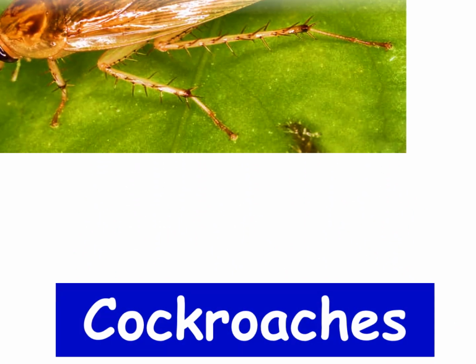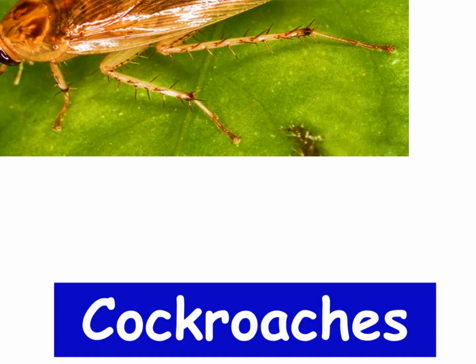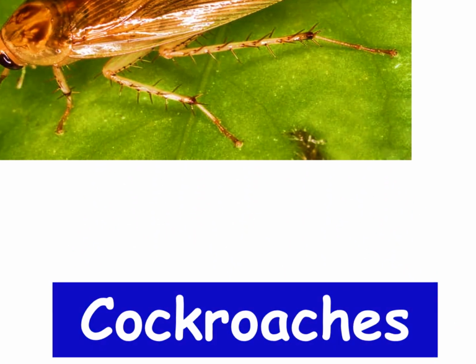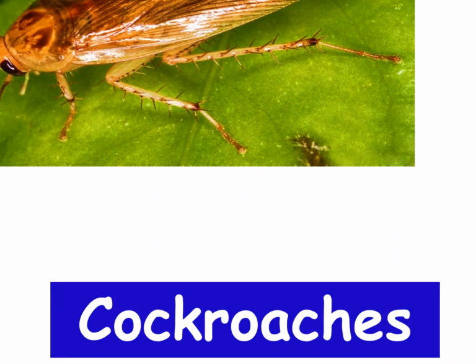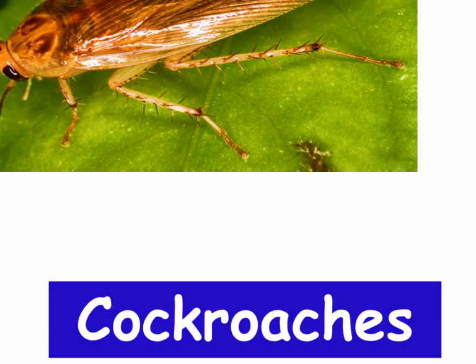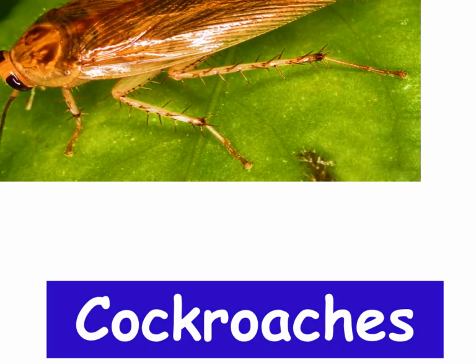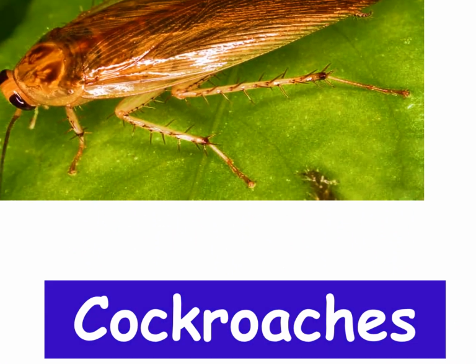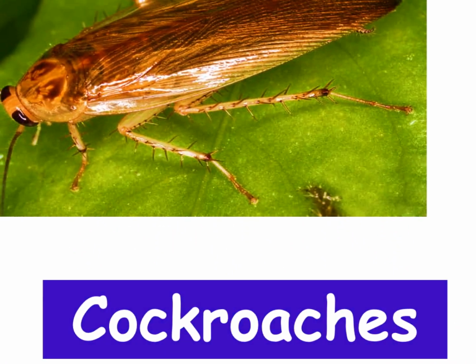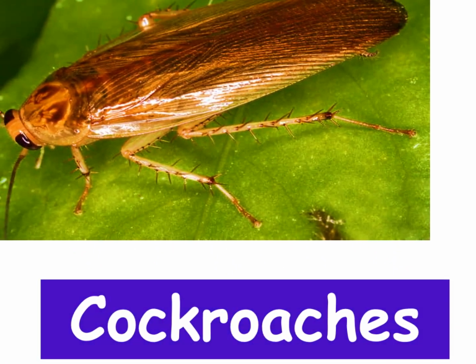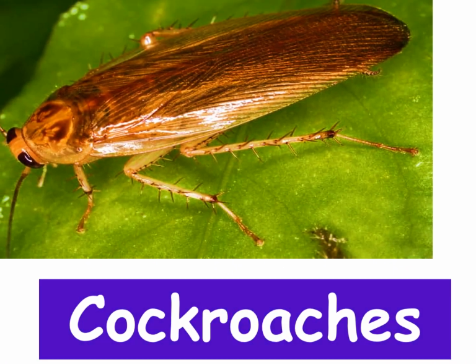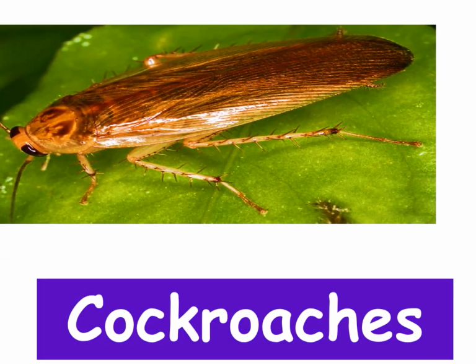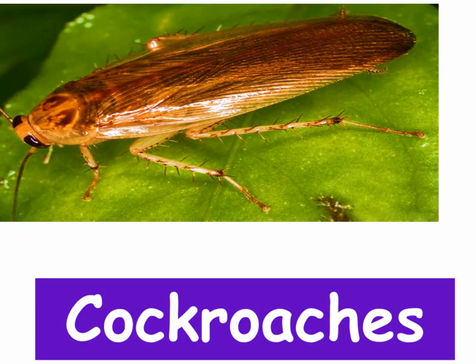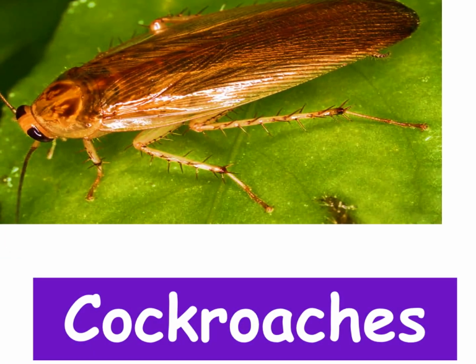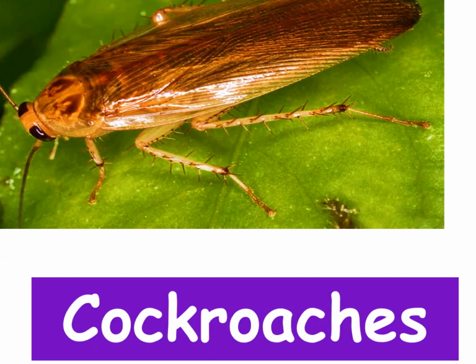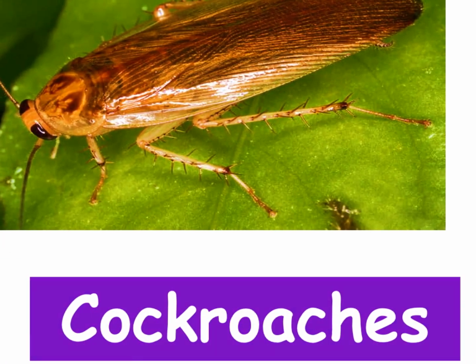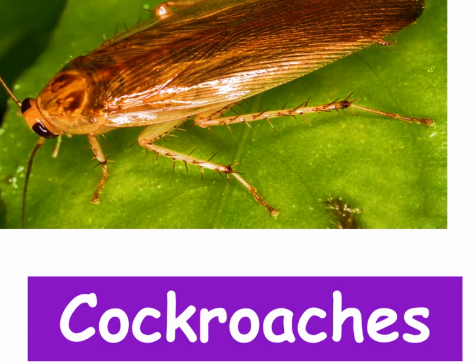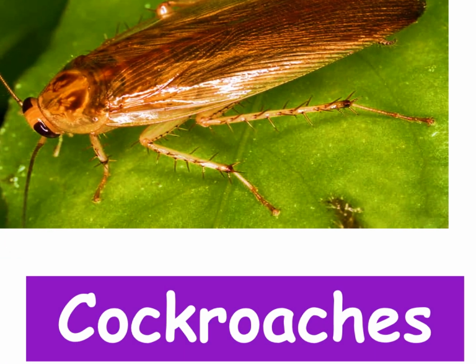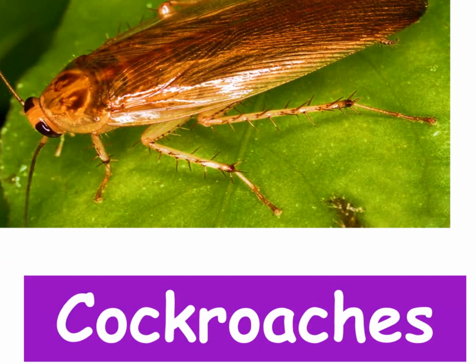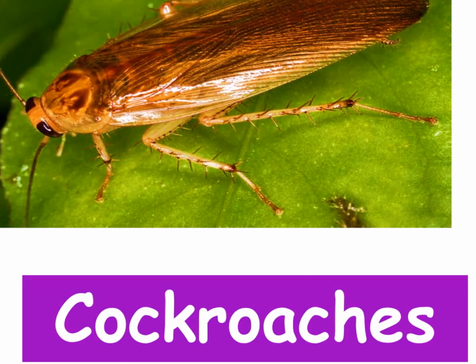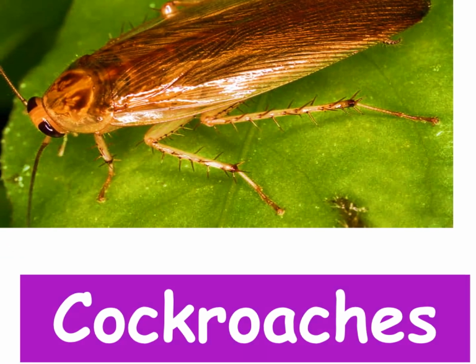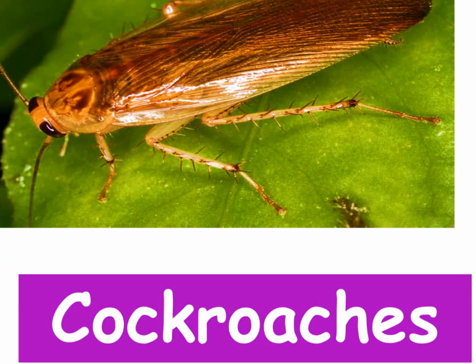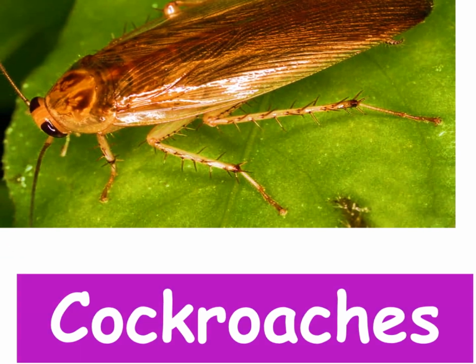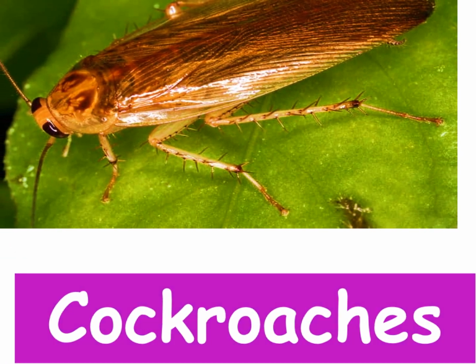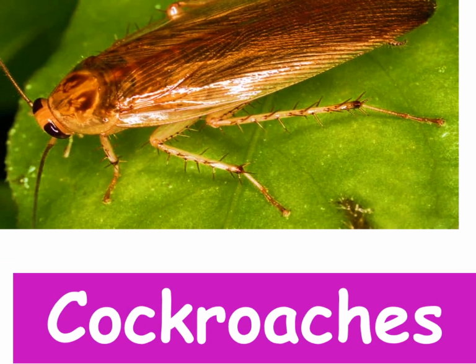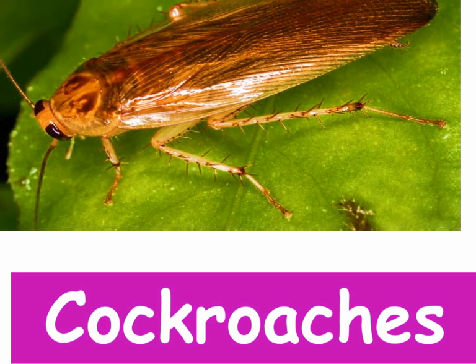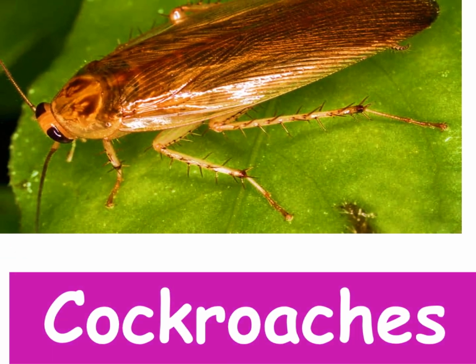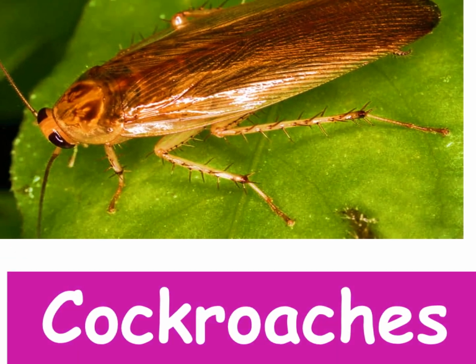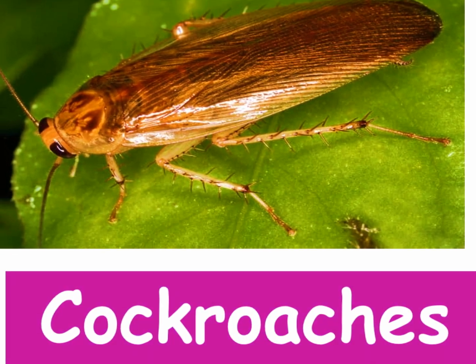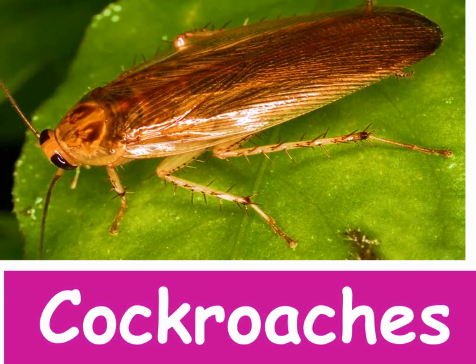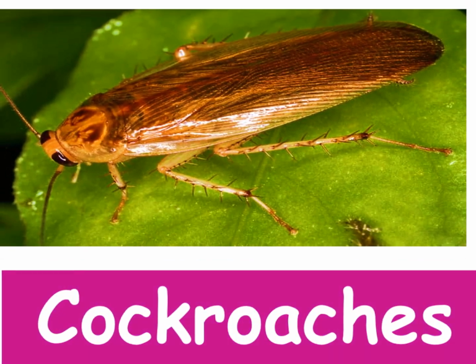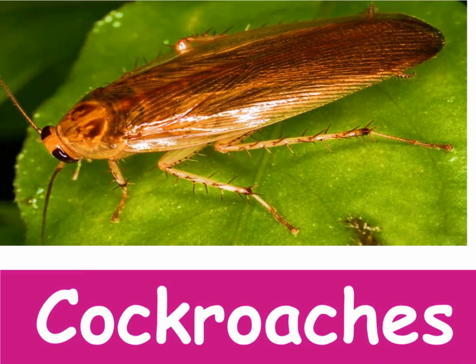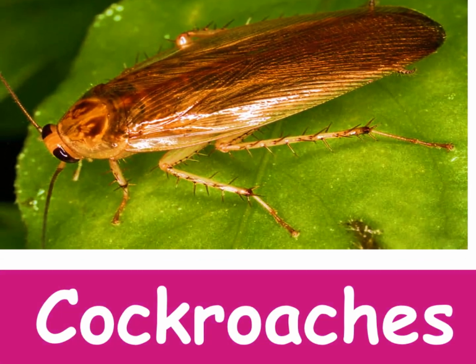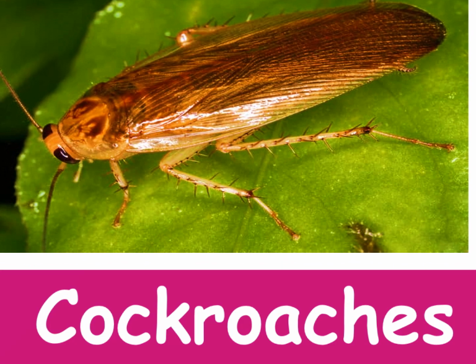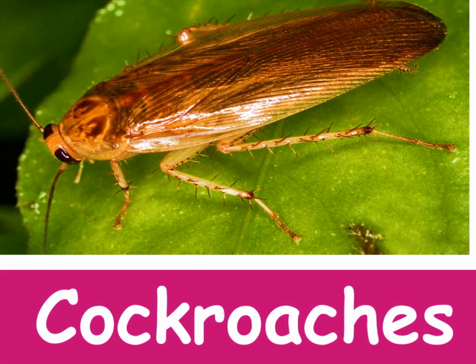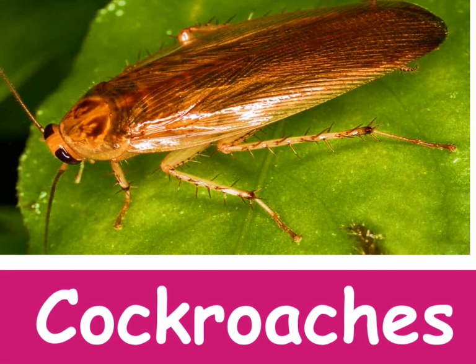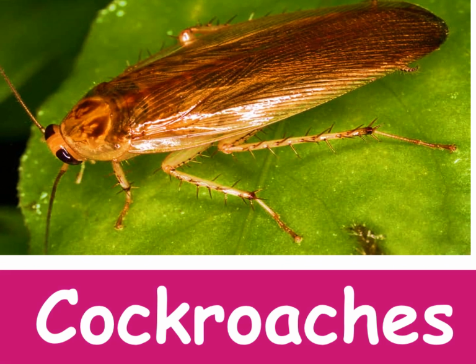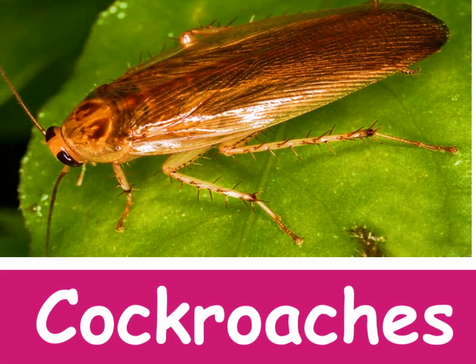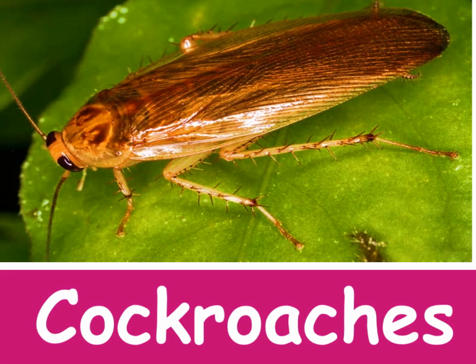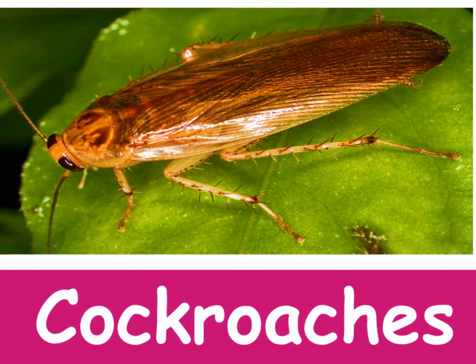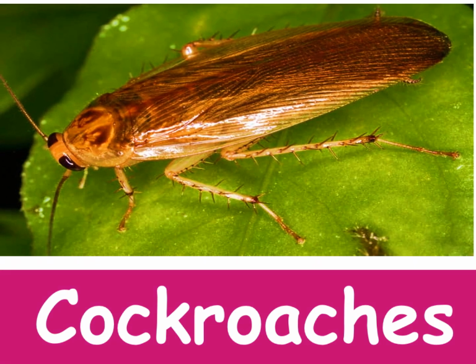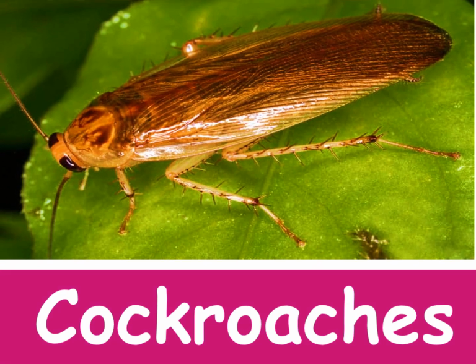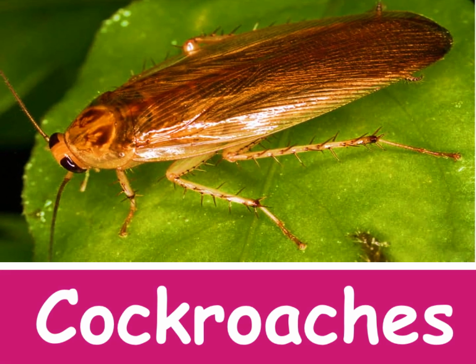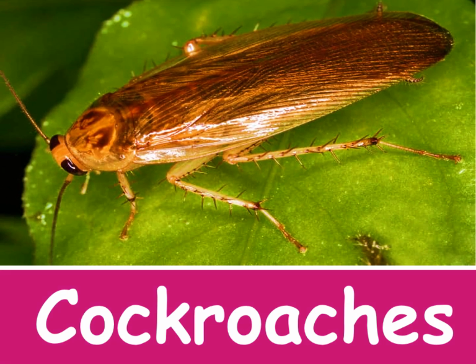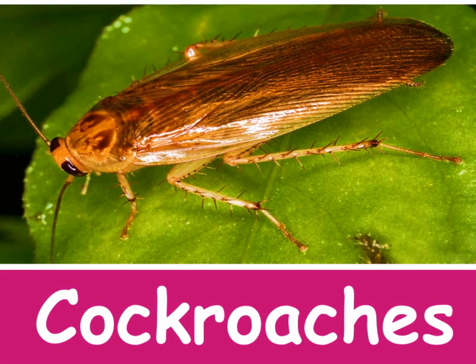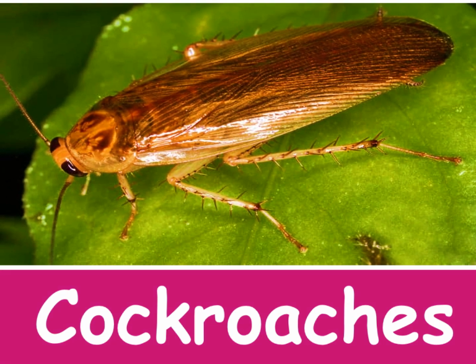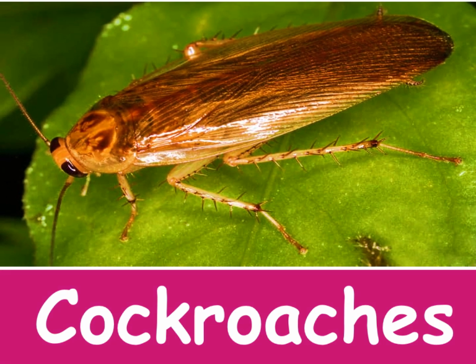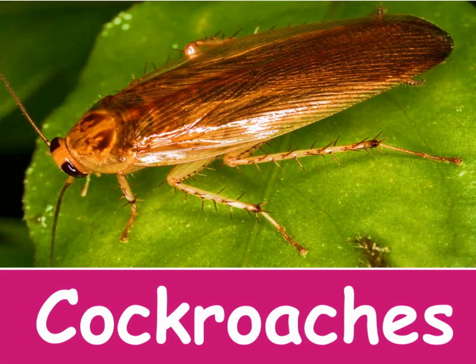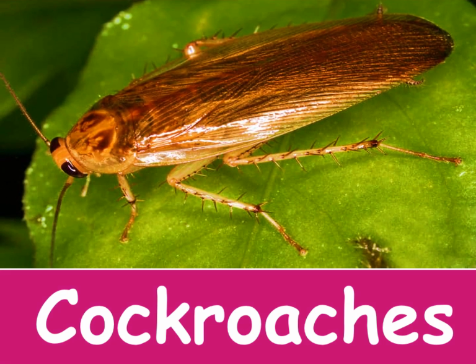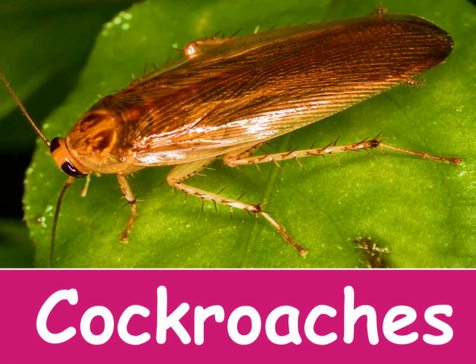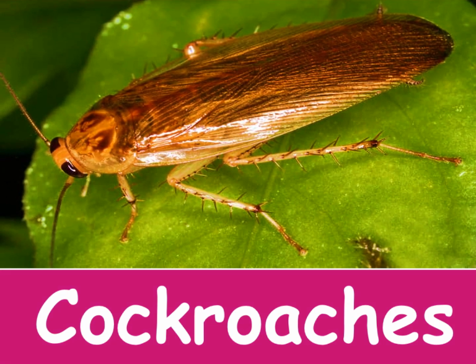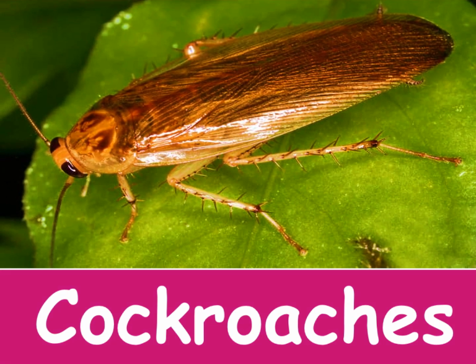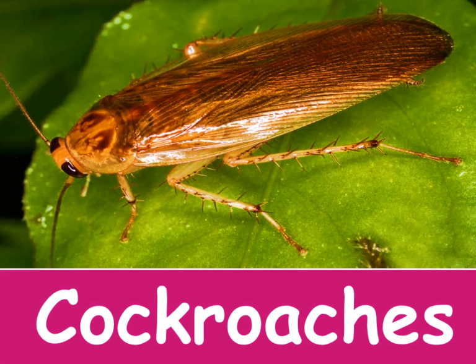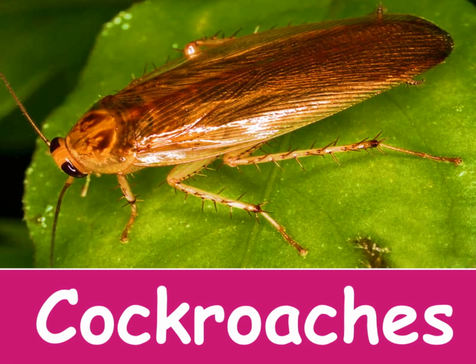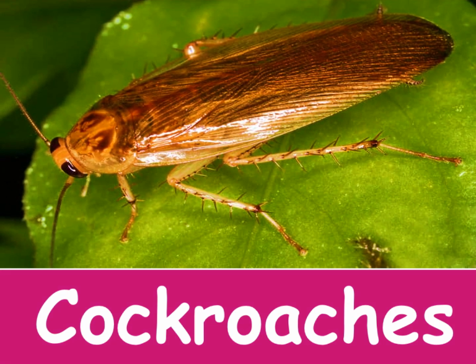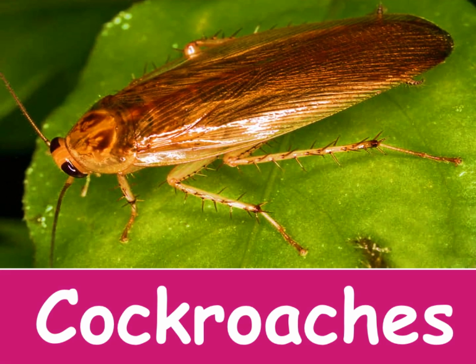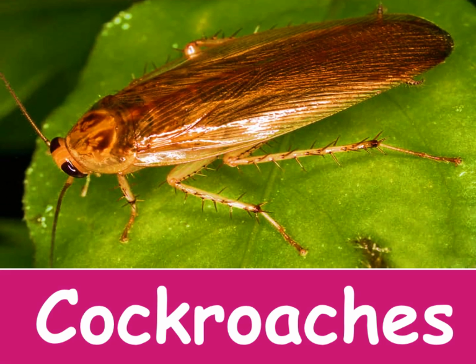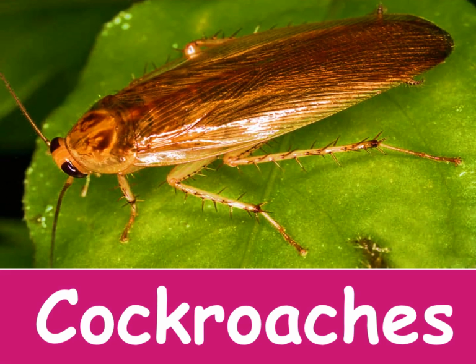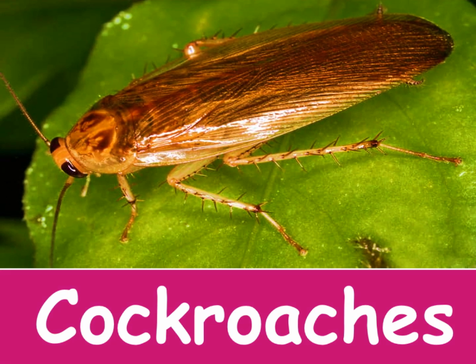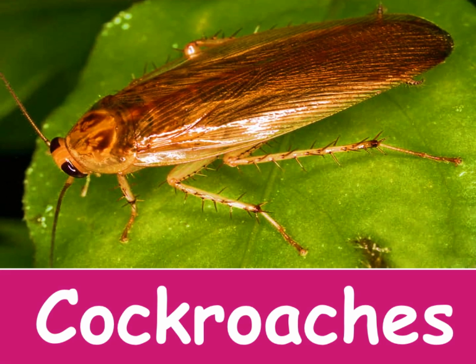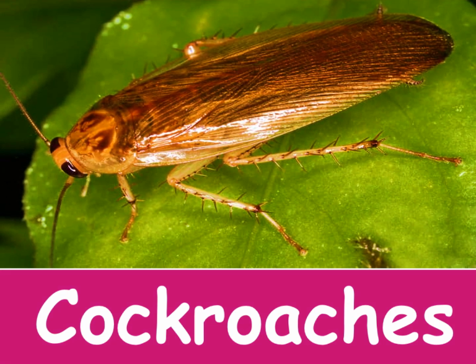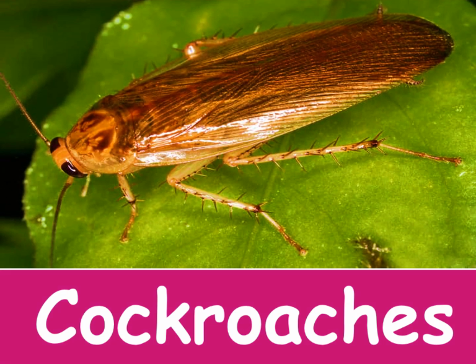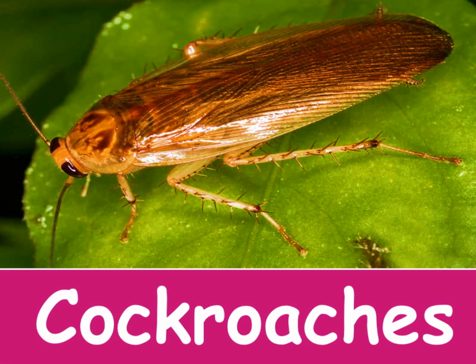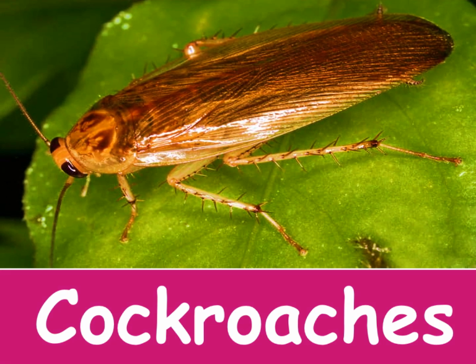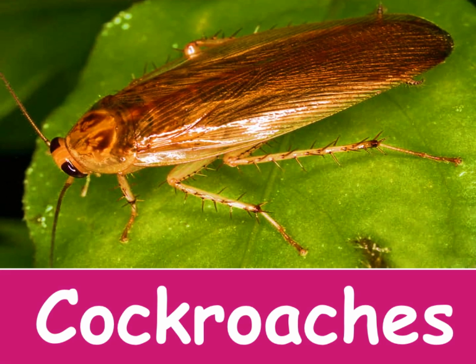Cockroach. Cockroaches can live almost a month without food.